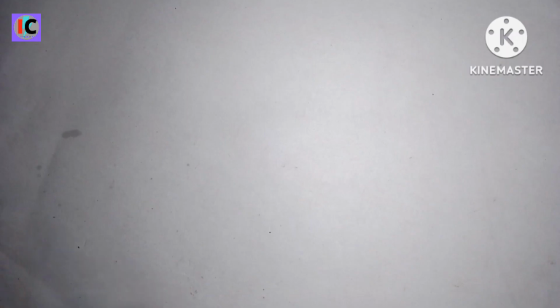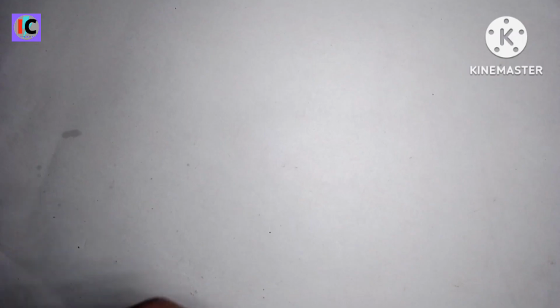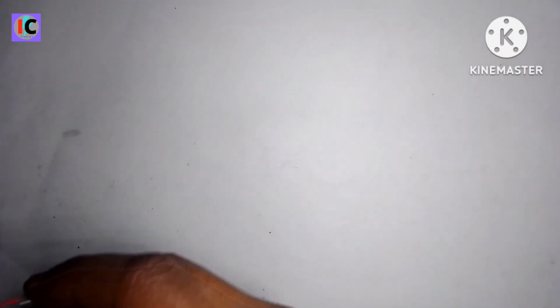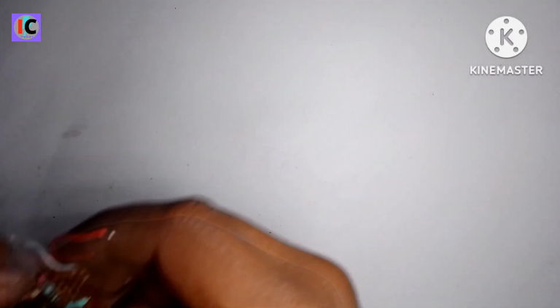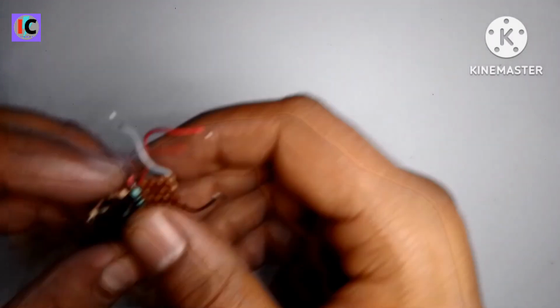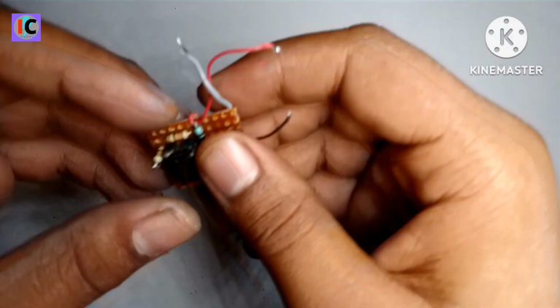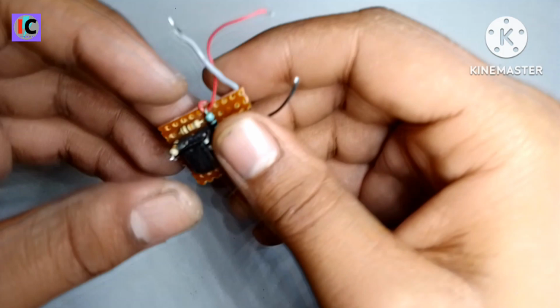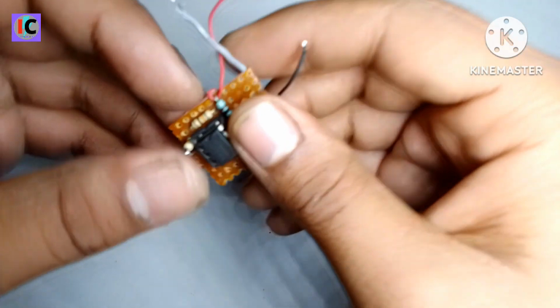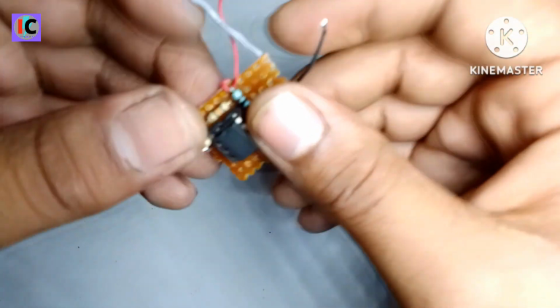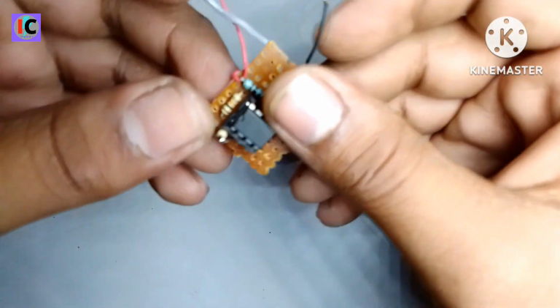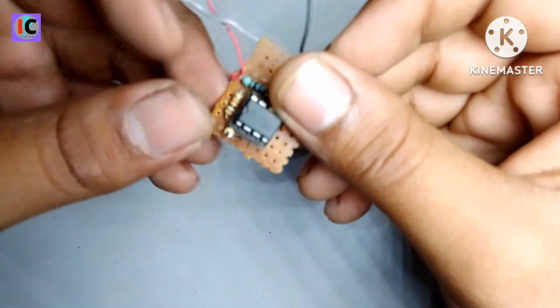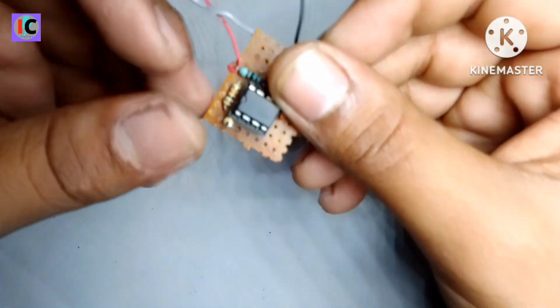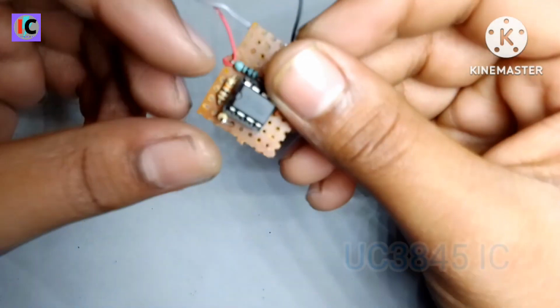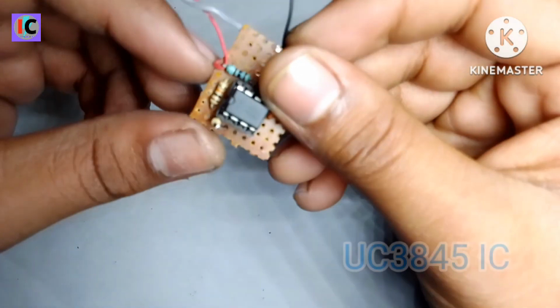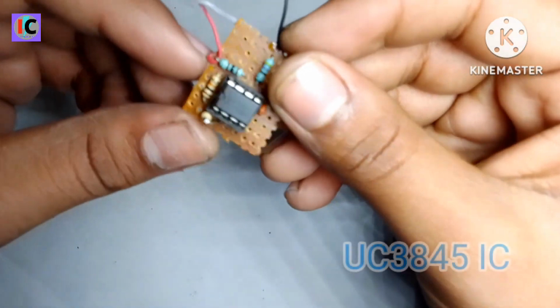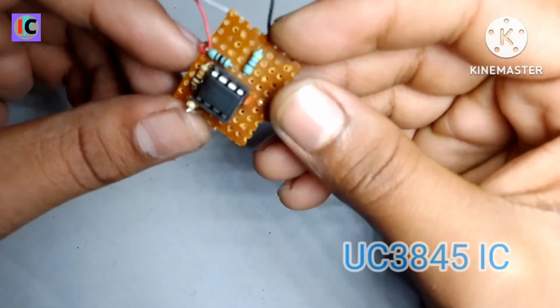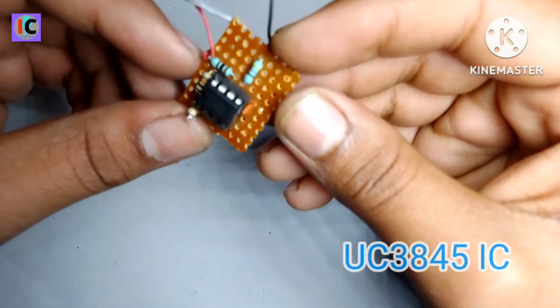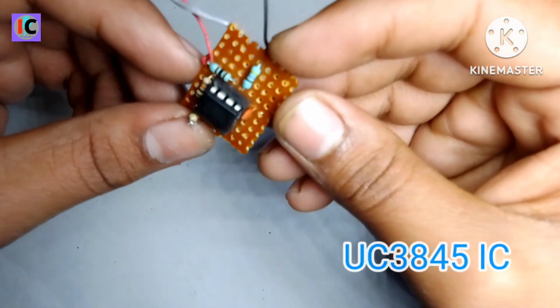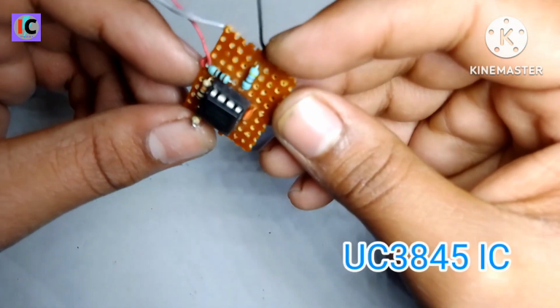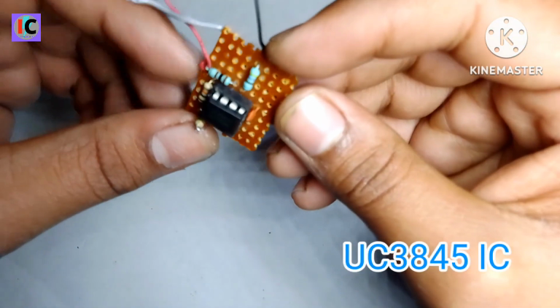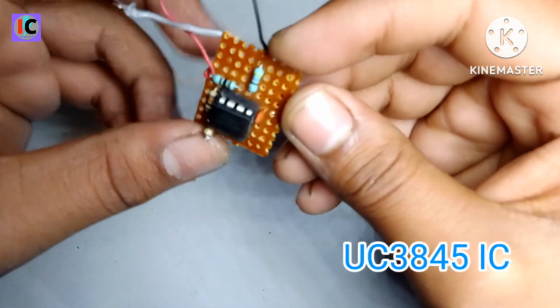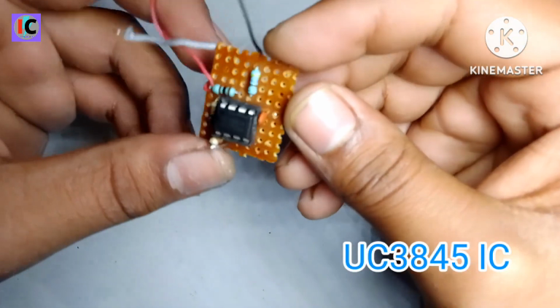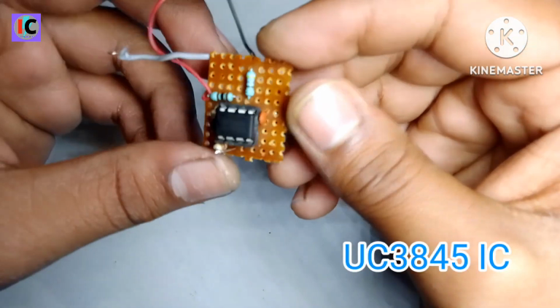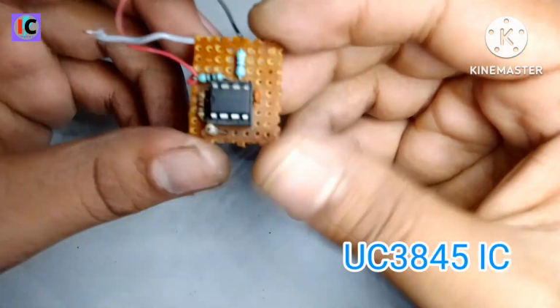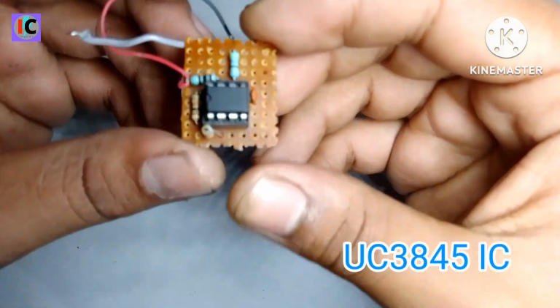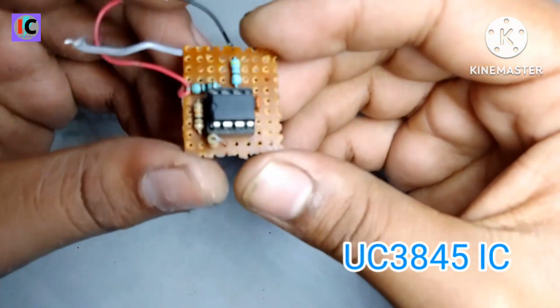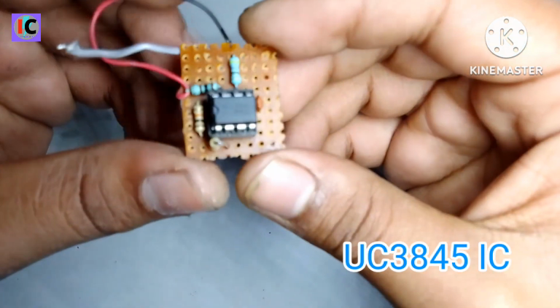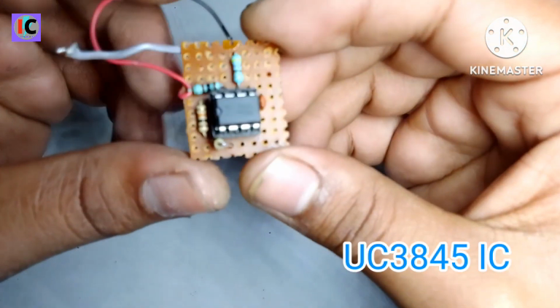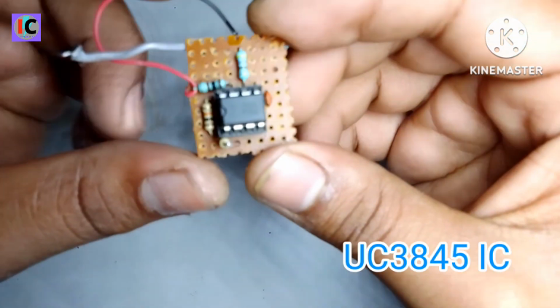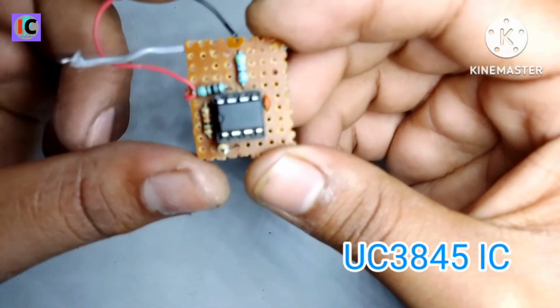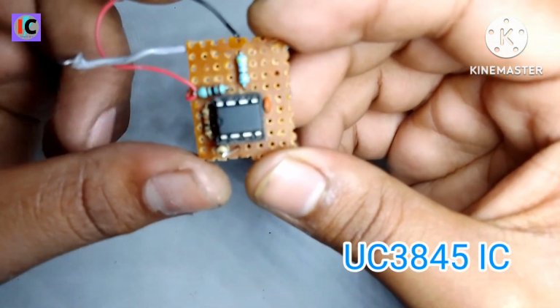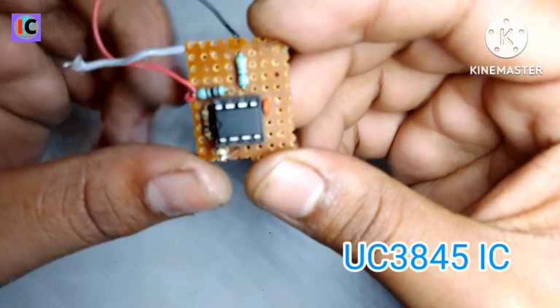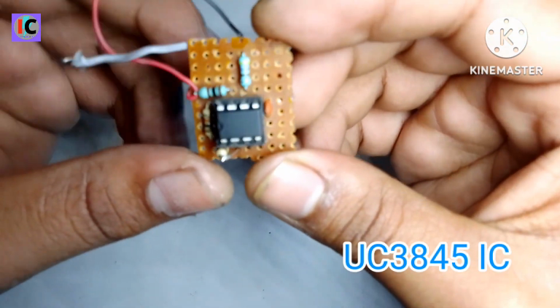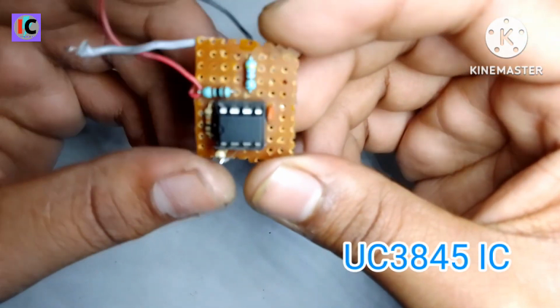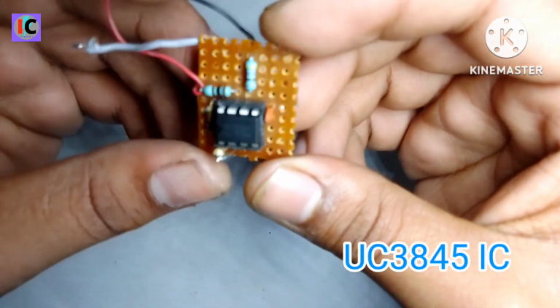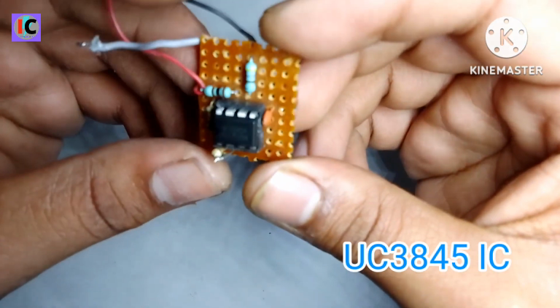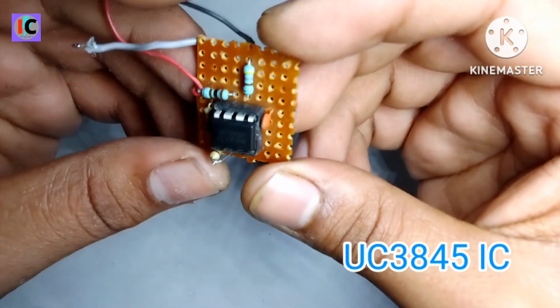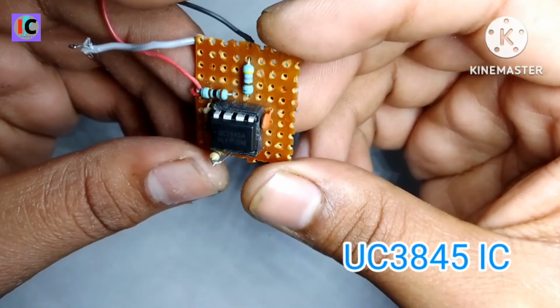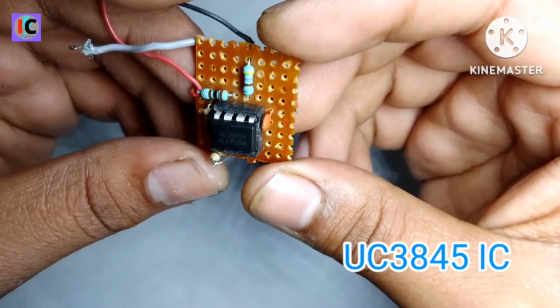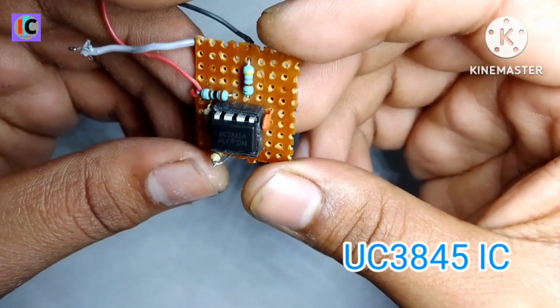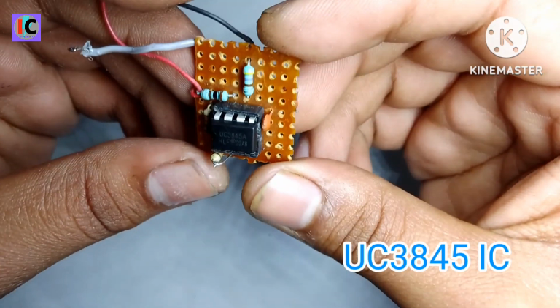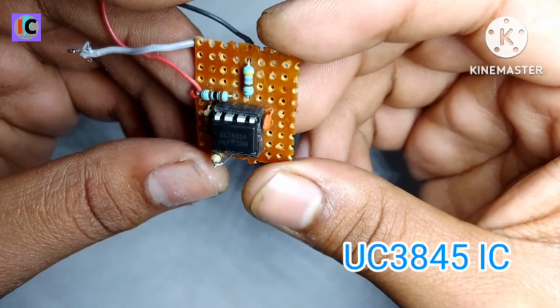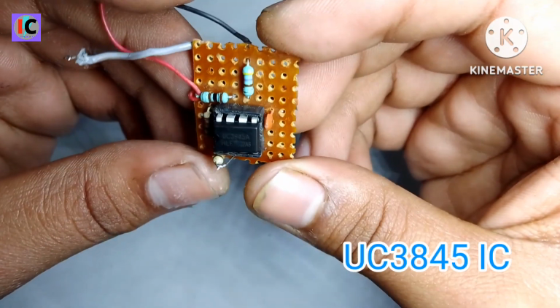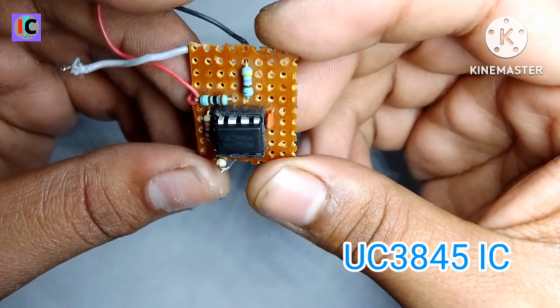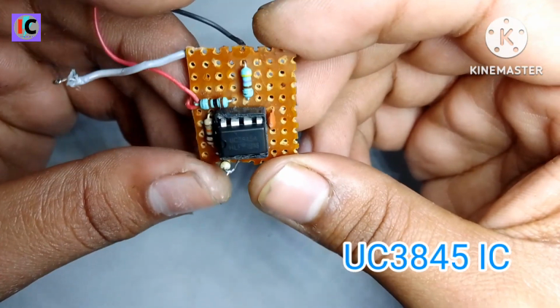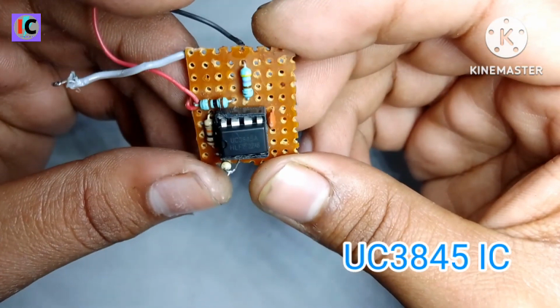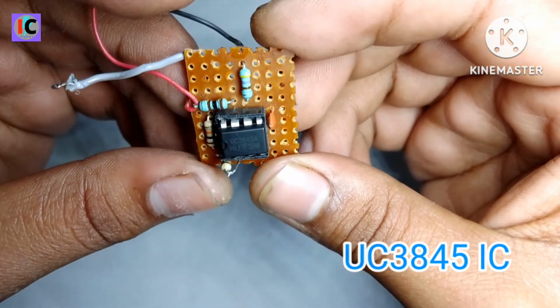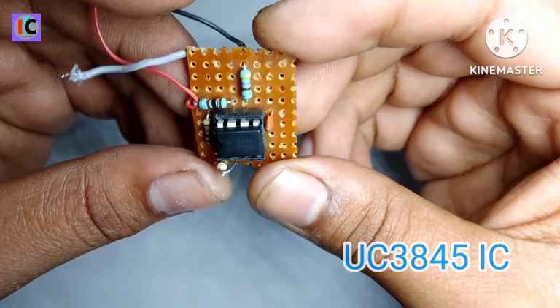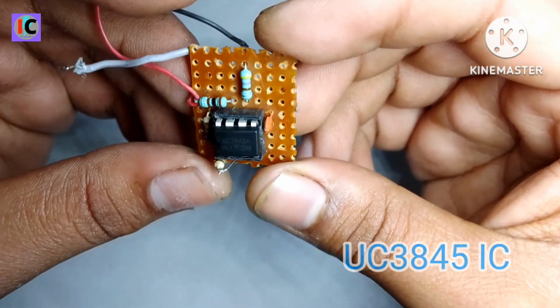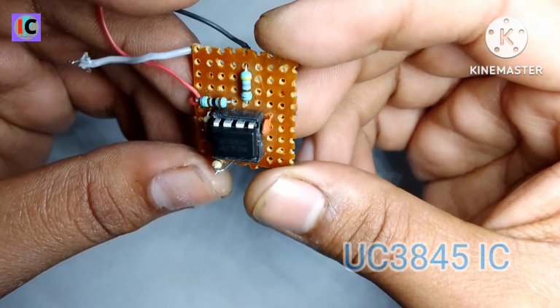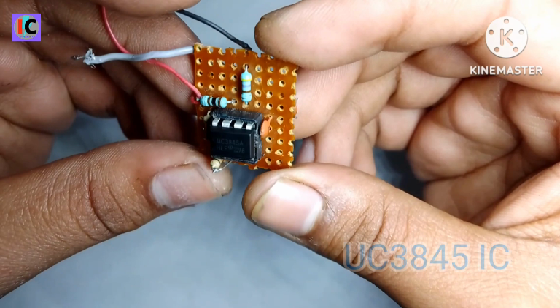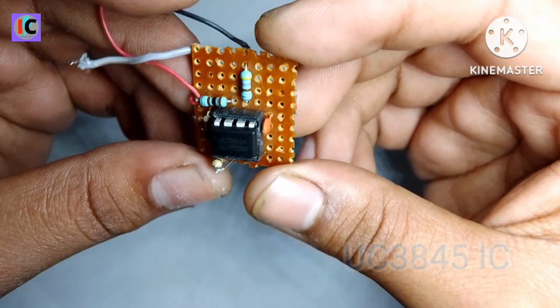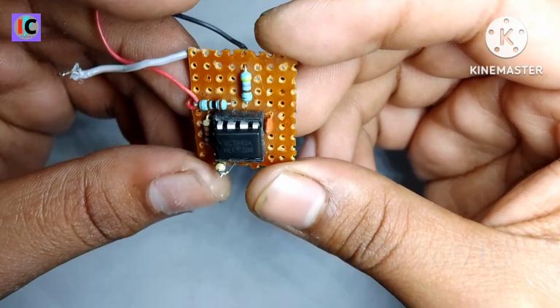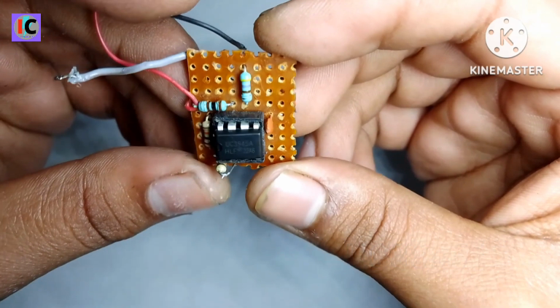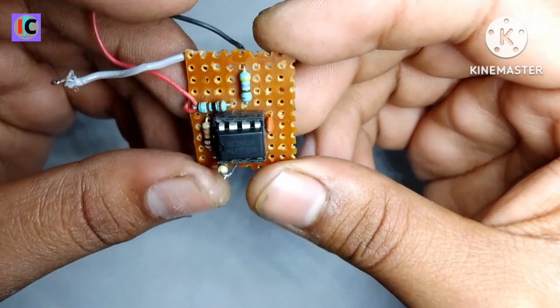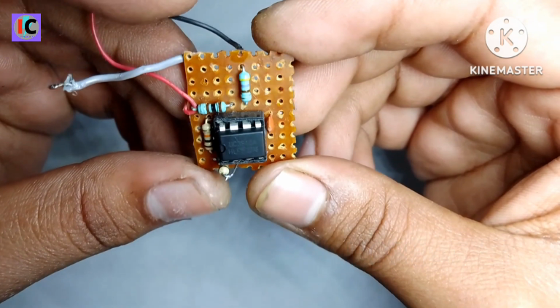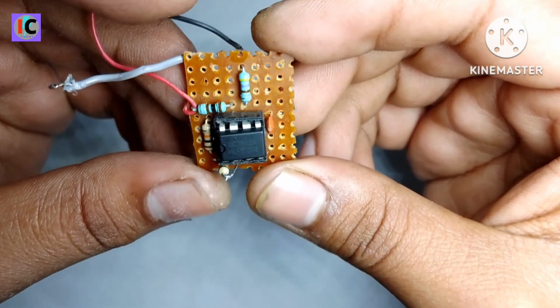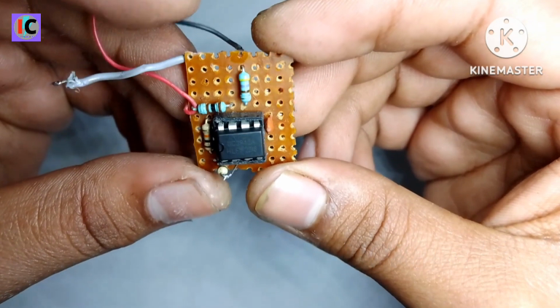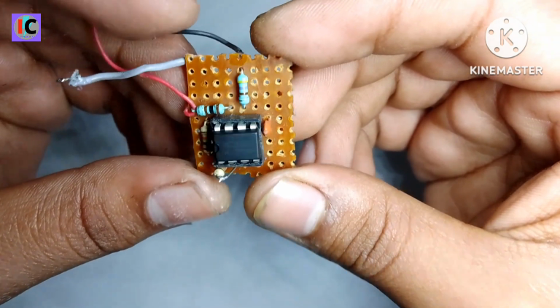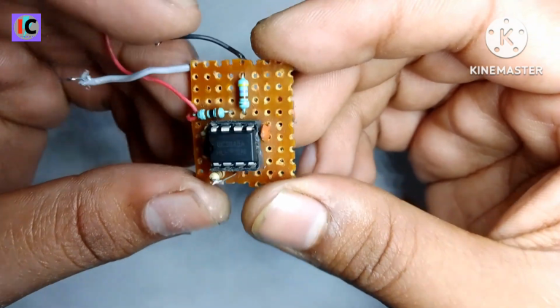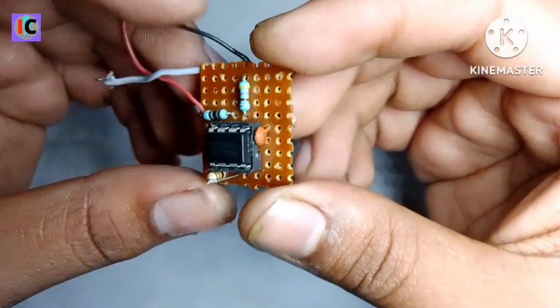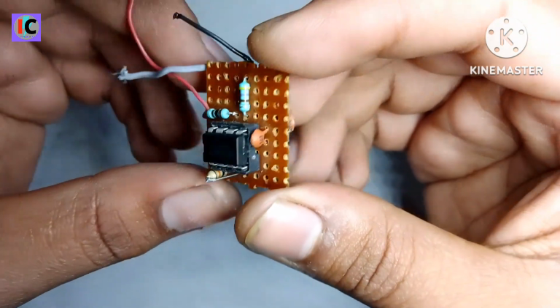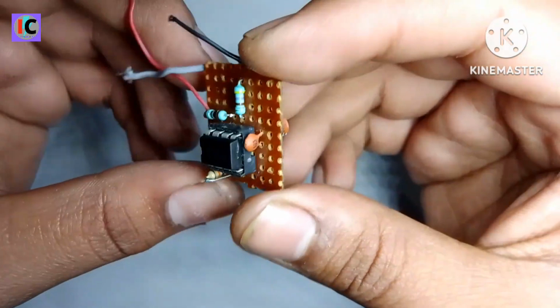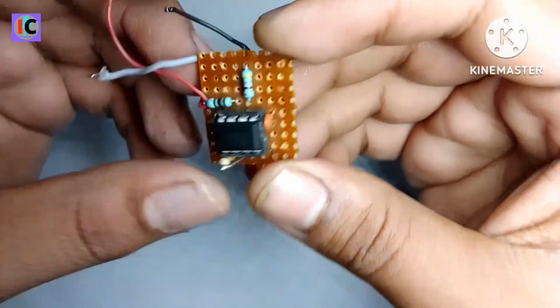Hey friends, welcome to my channel Illumination RC. In this video, how to make a boost converter using UC3845.